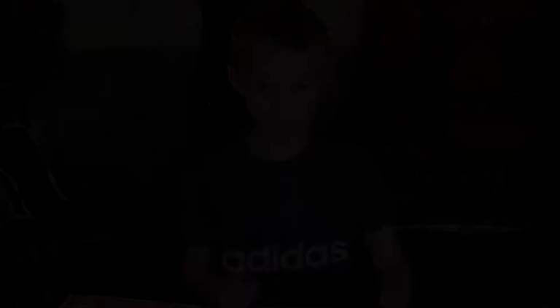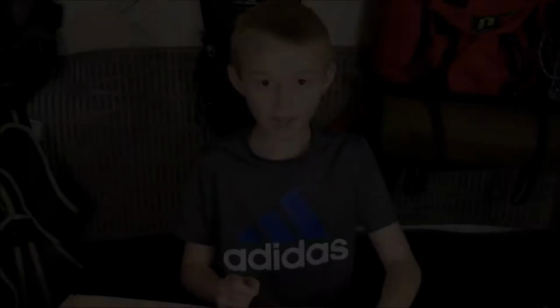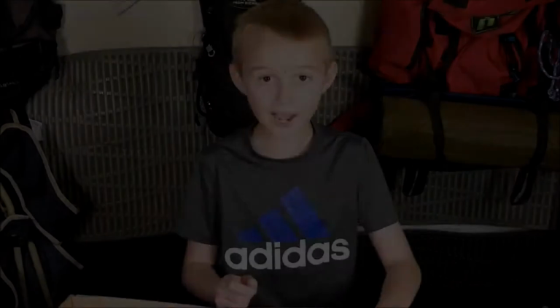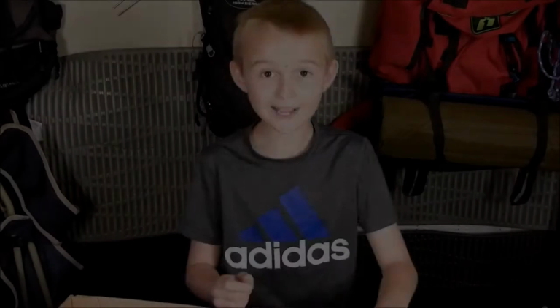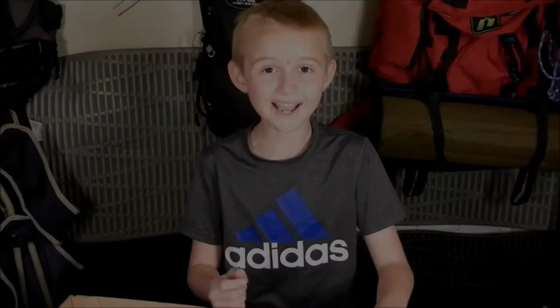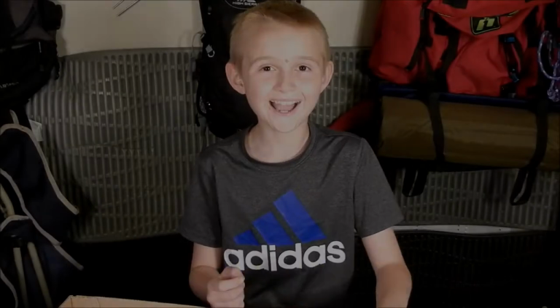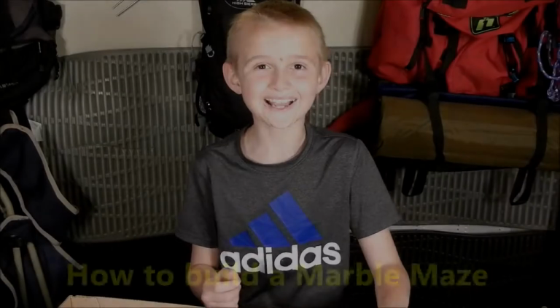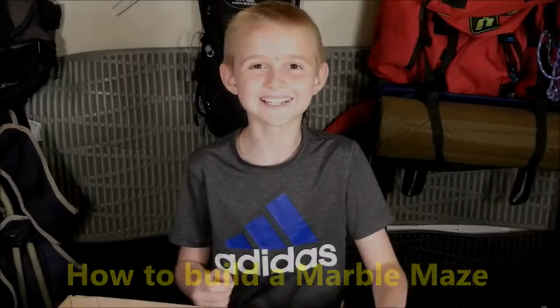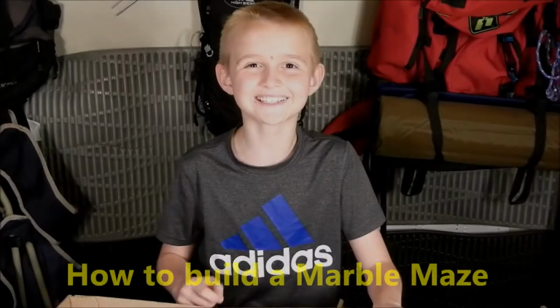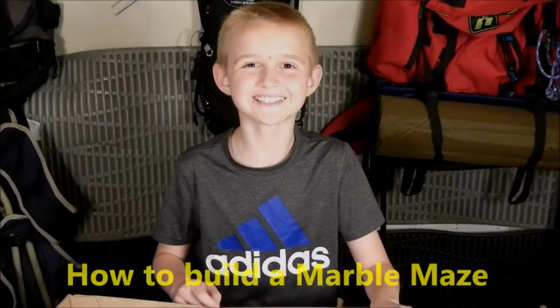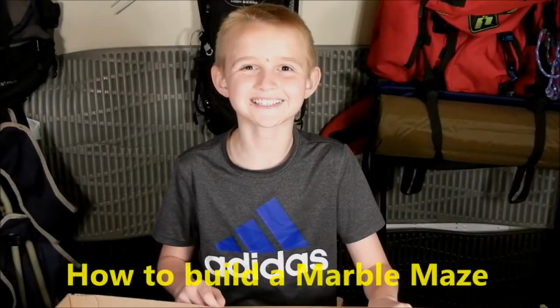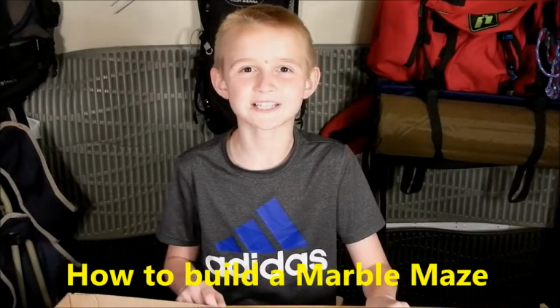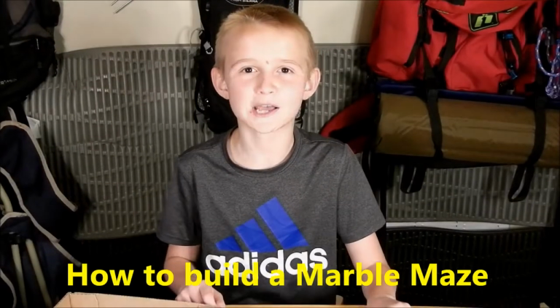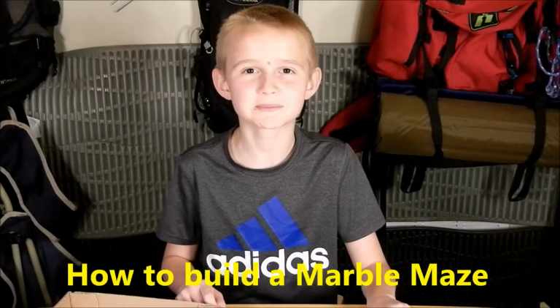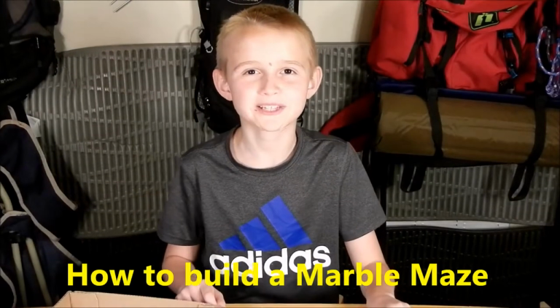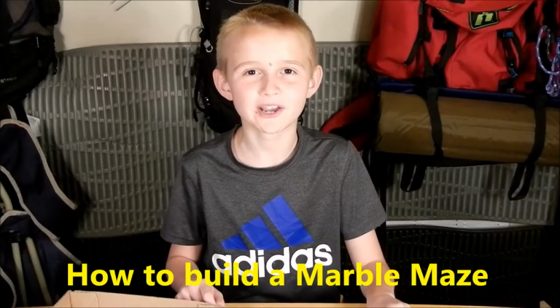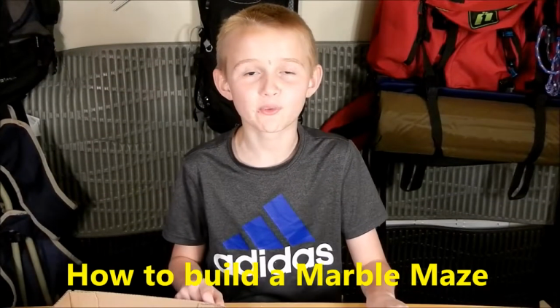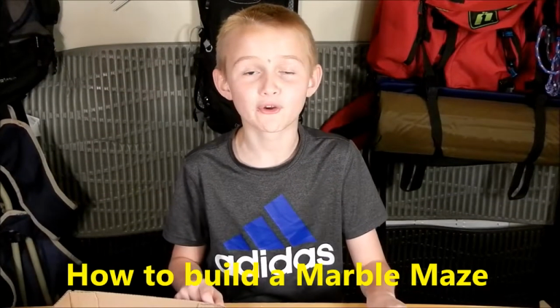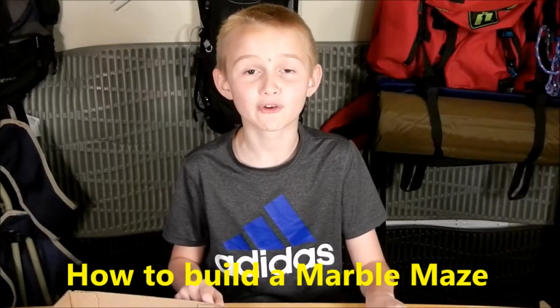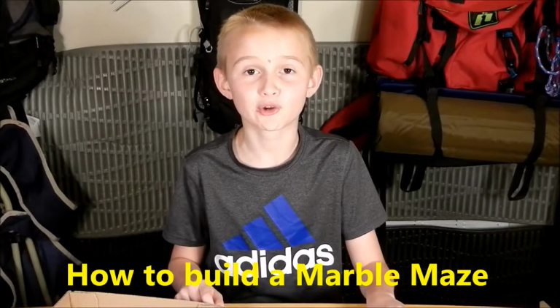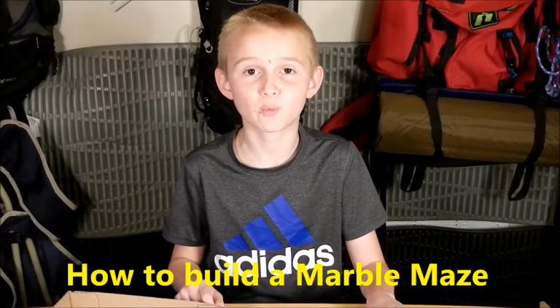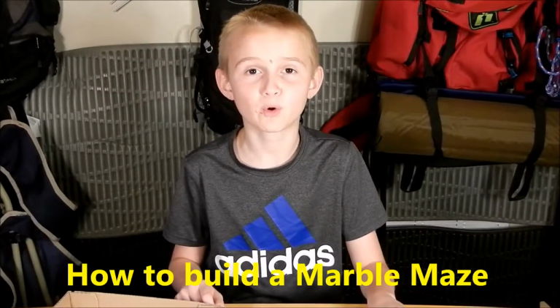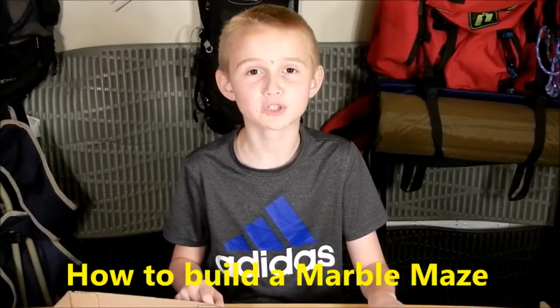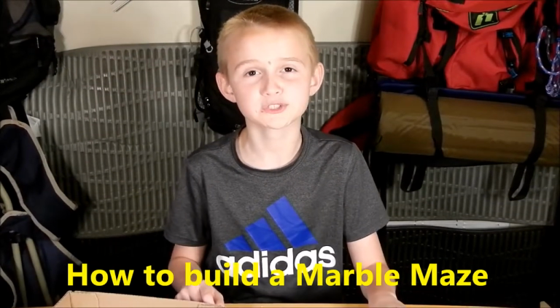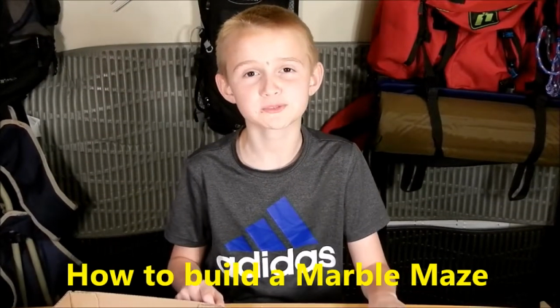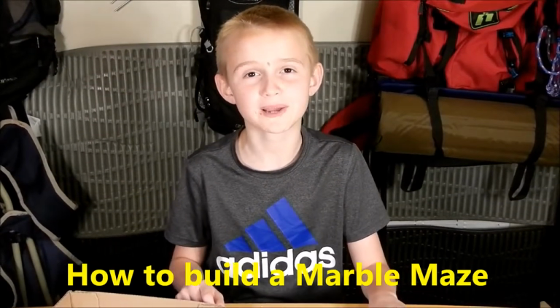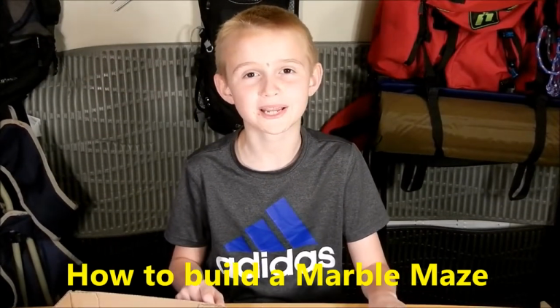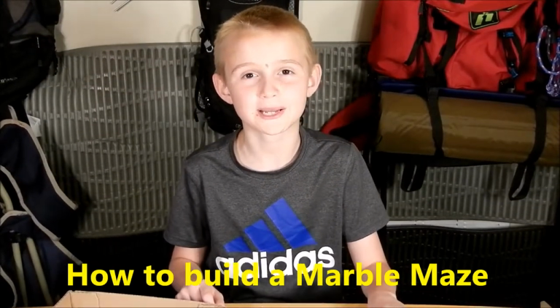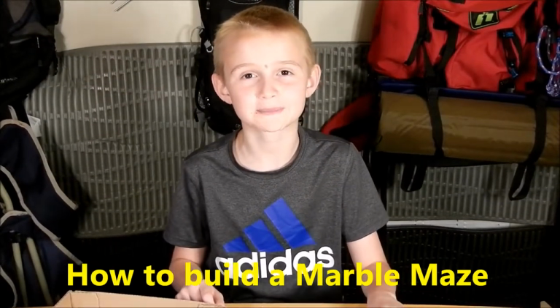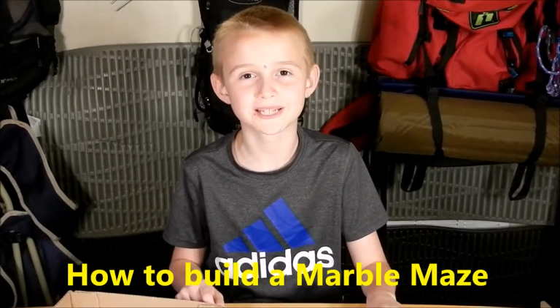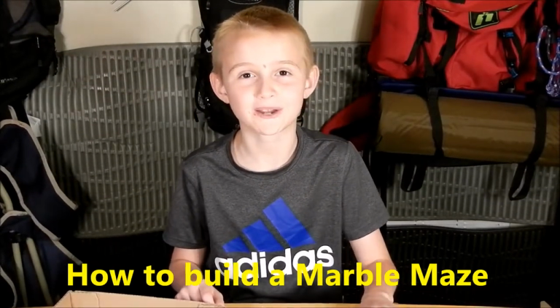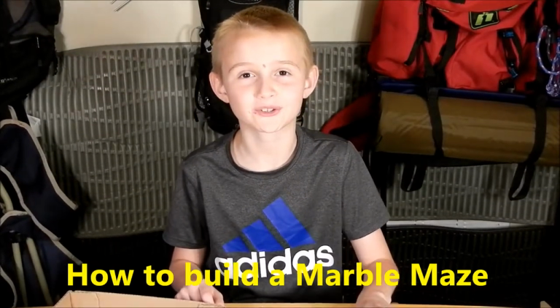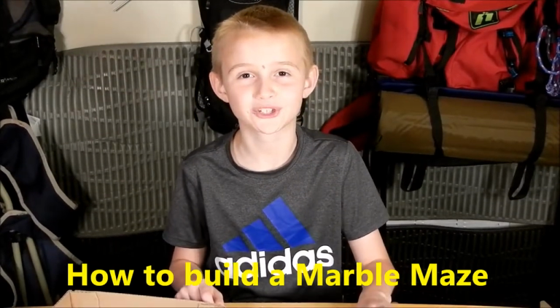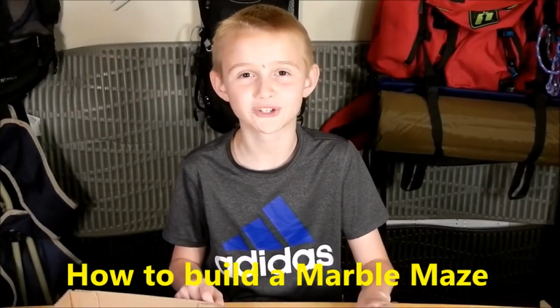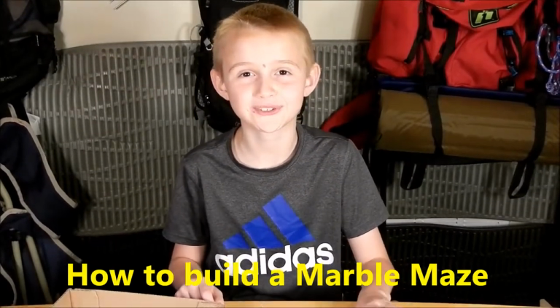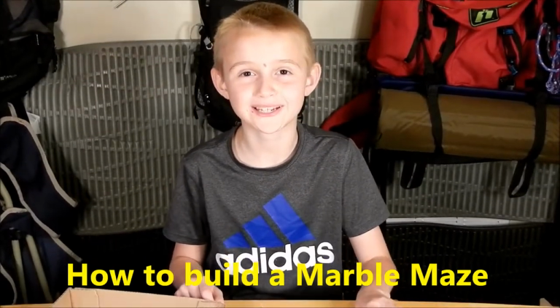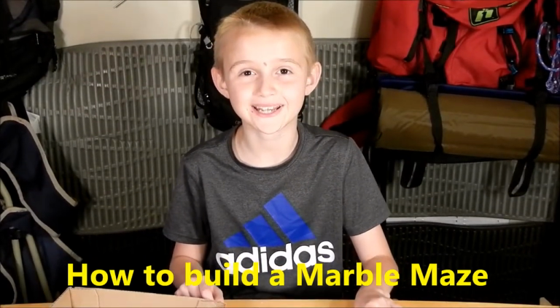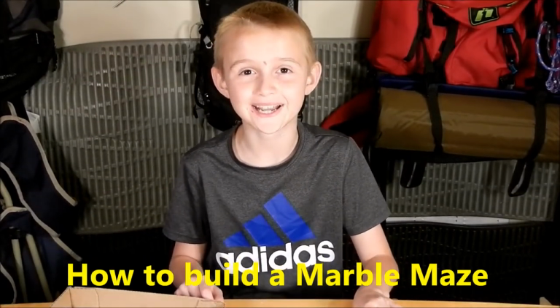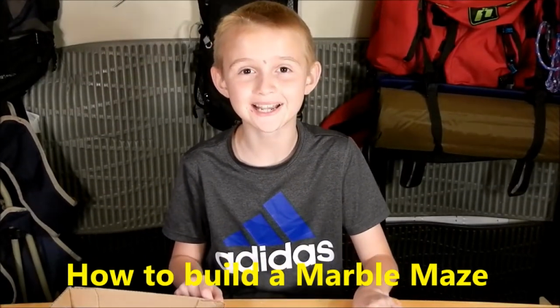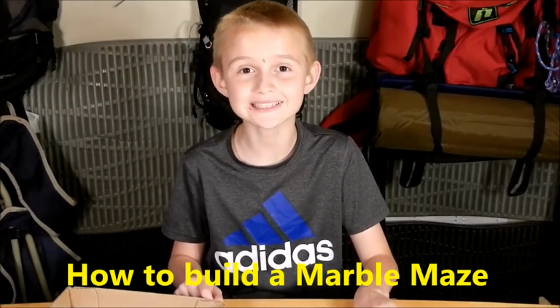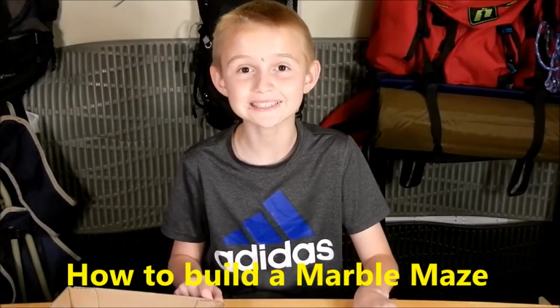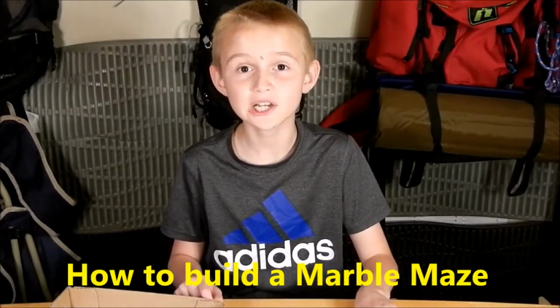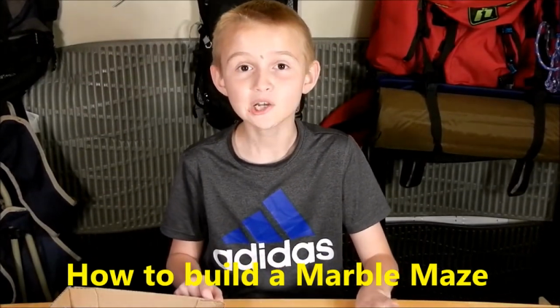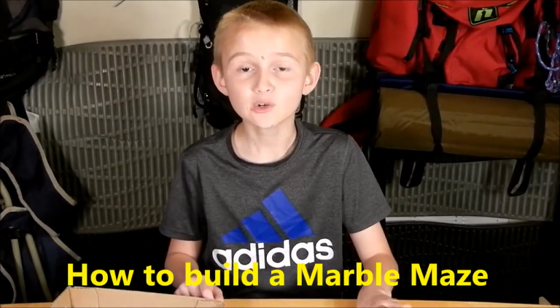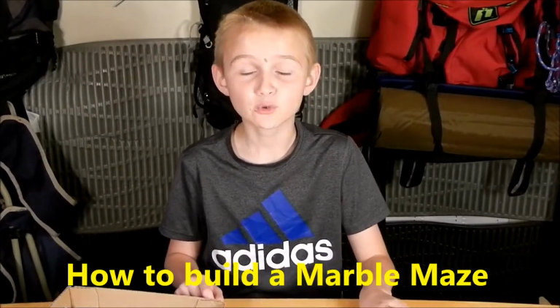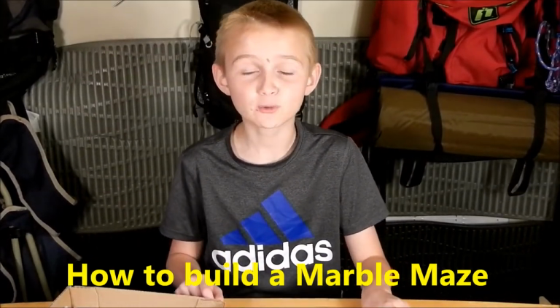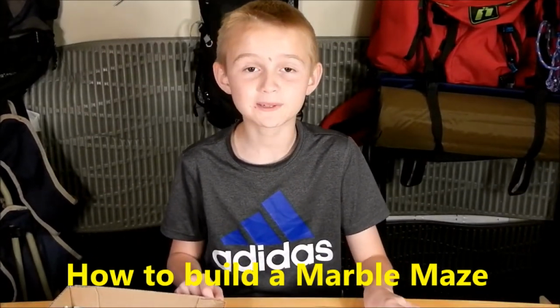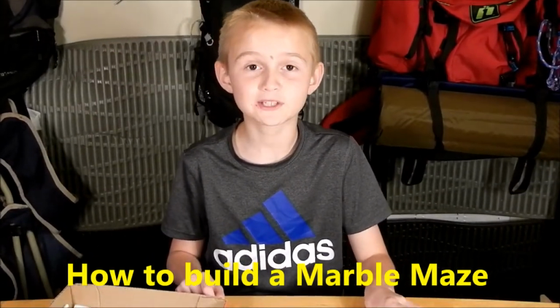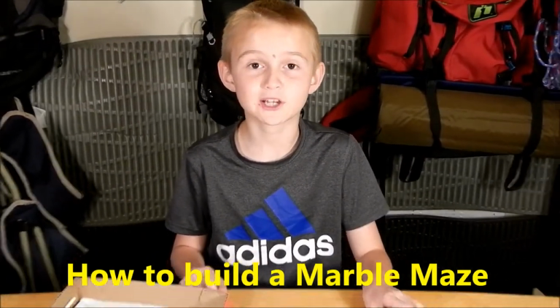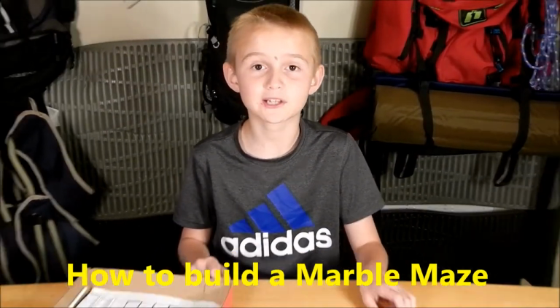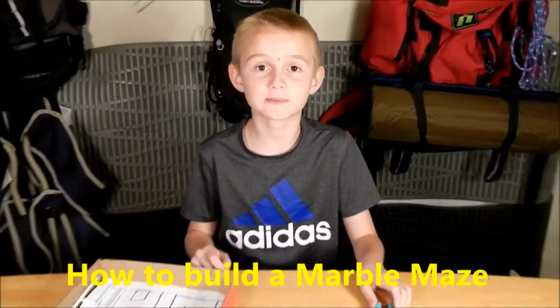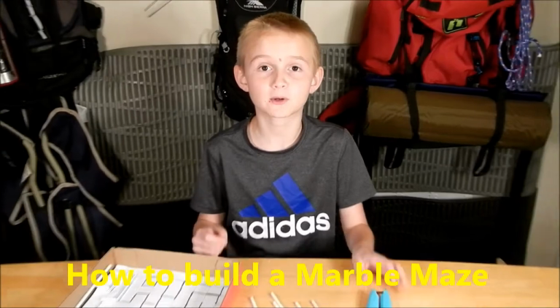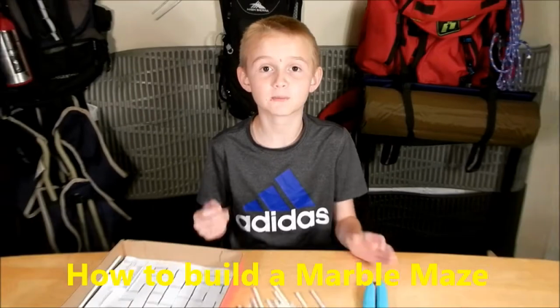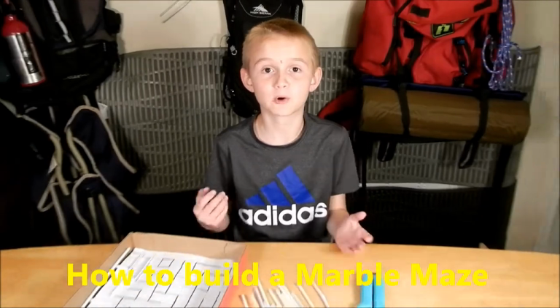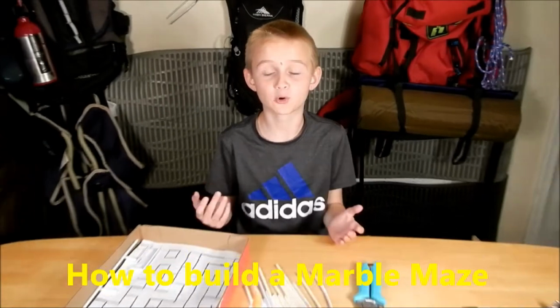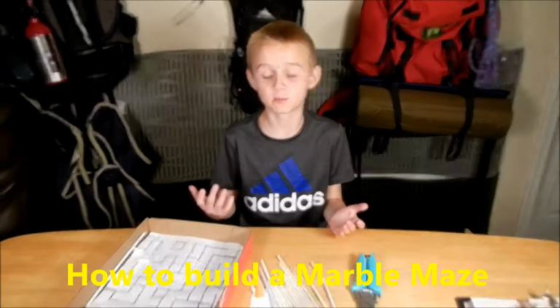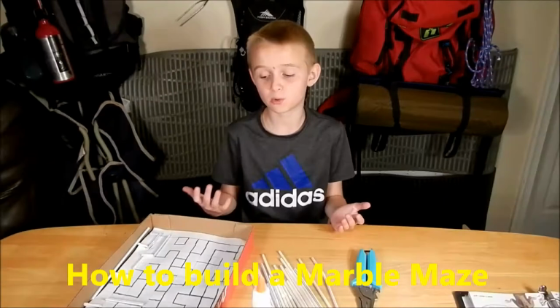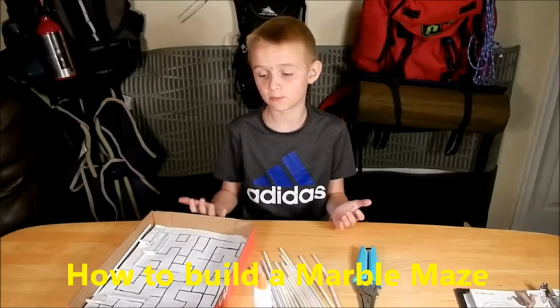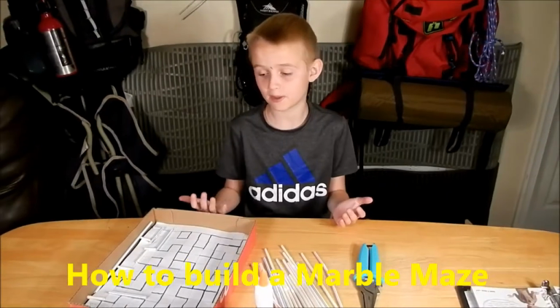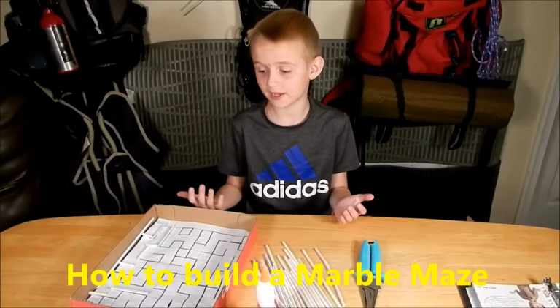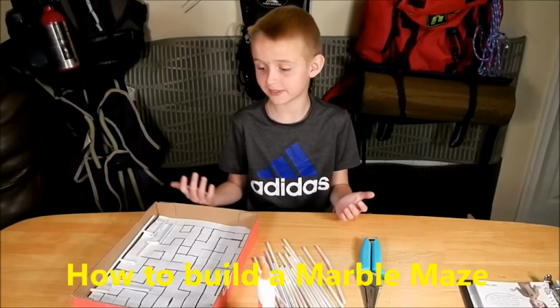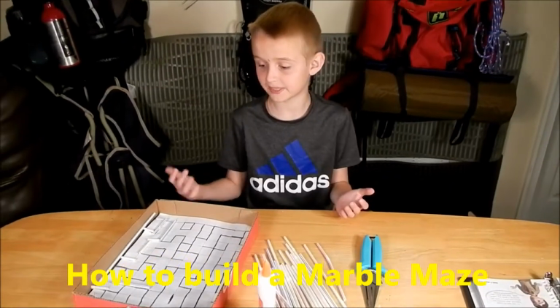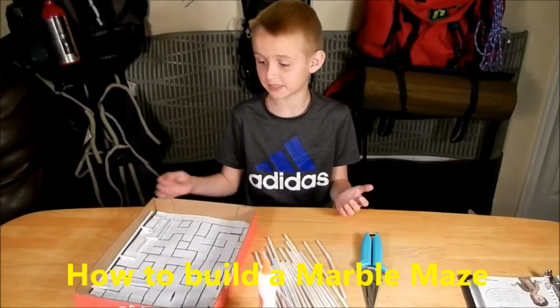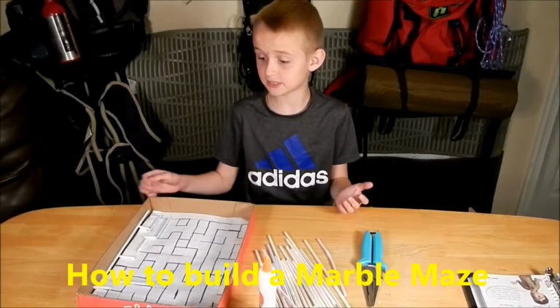Hi guys, this is Cub Scout Eric, and welcome to my Cub Scout Studio. Today guys, we'll be talking about Marble Madness.